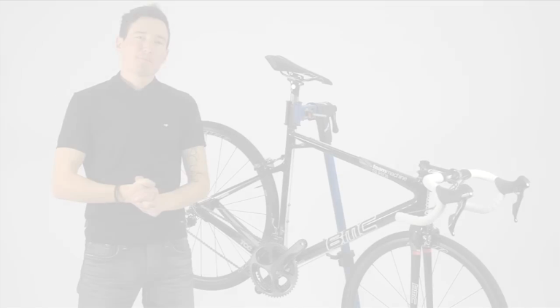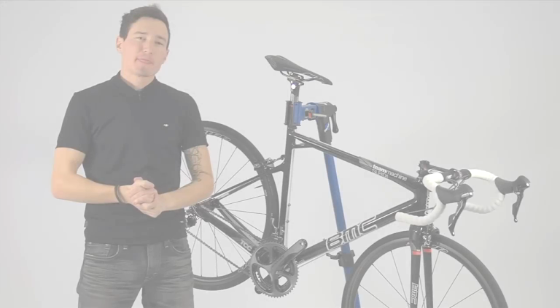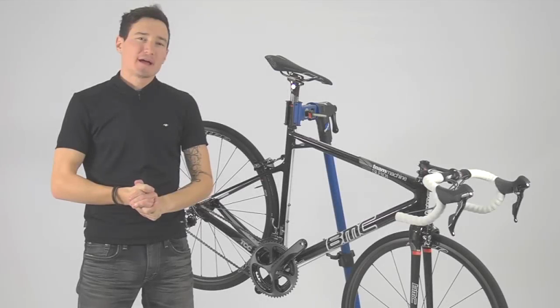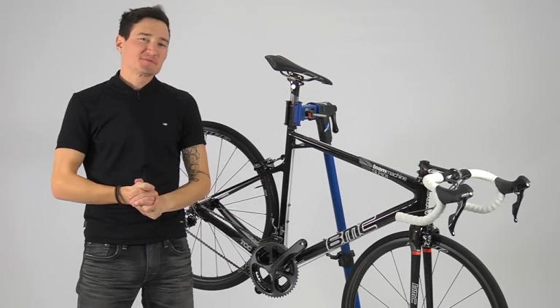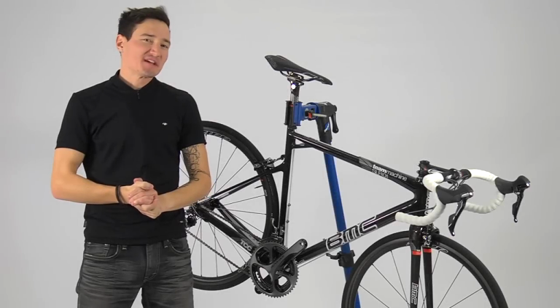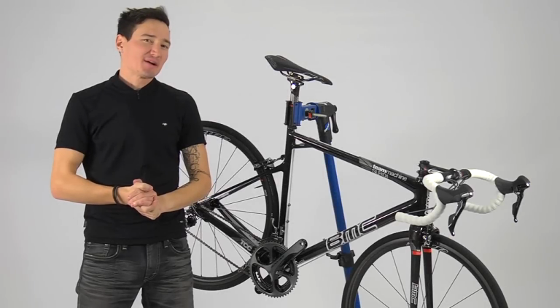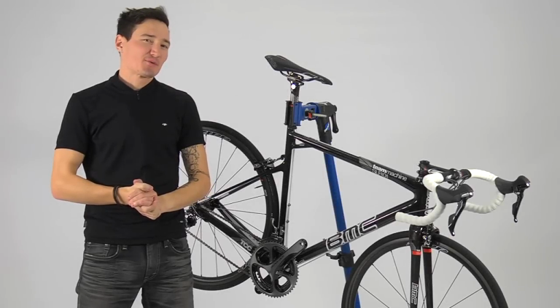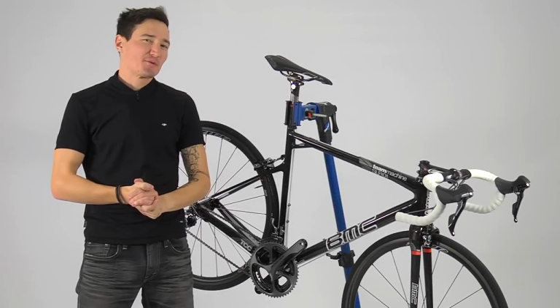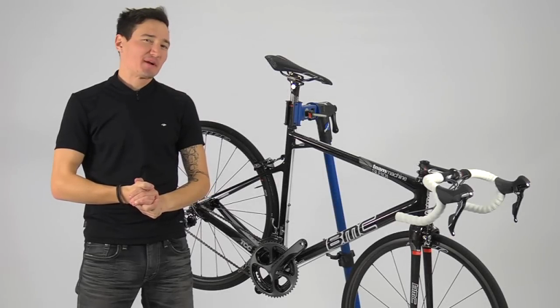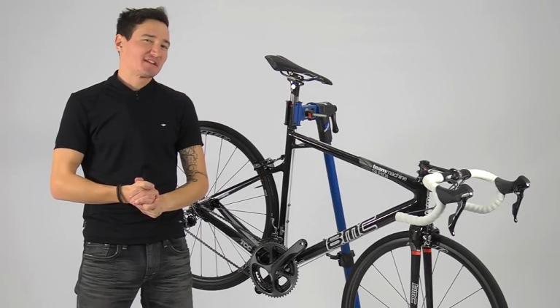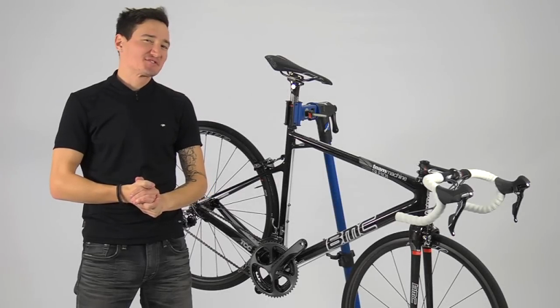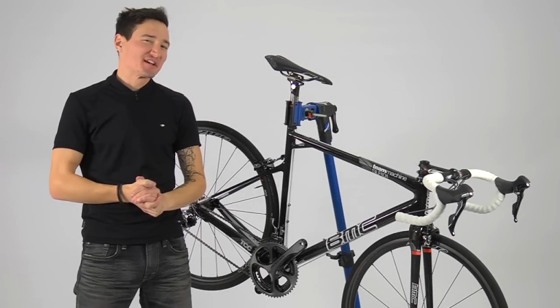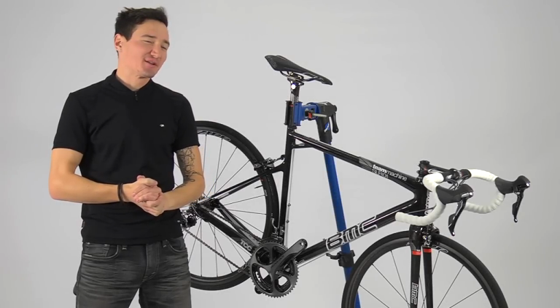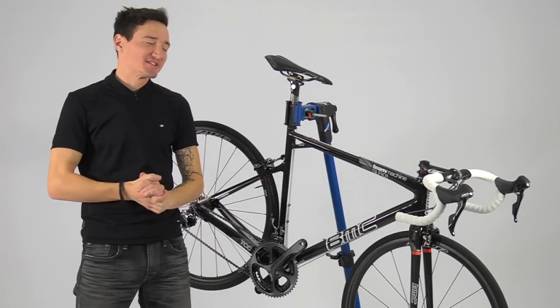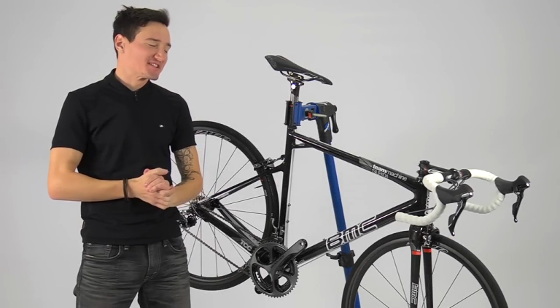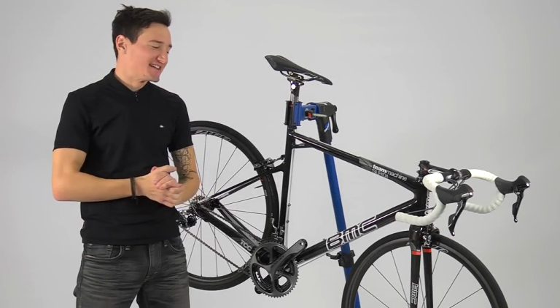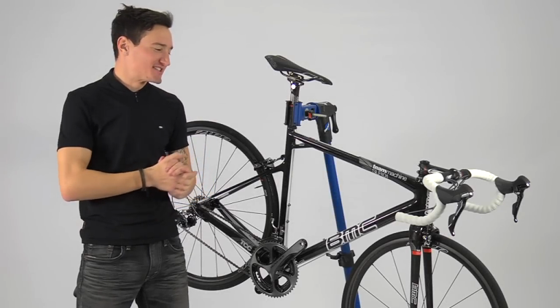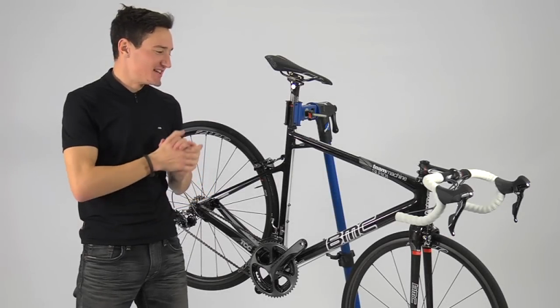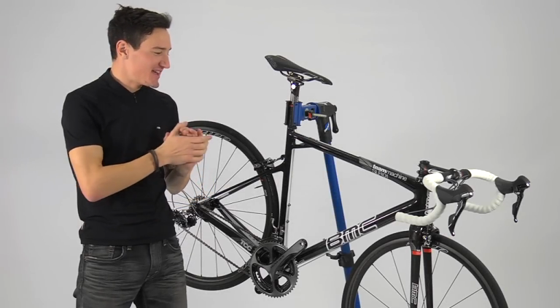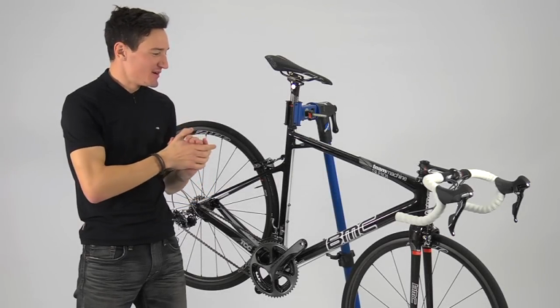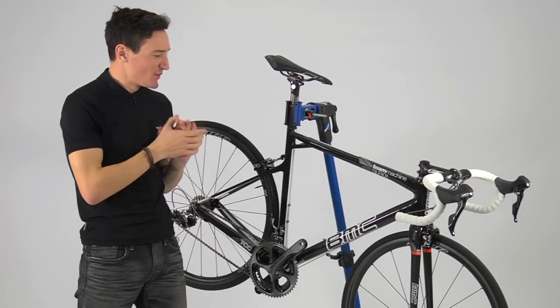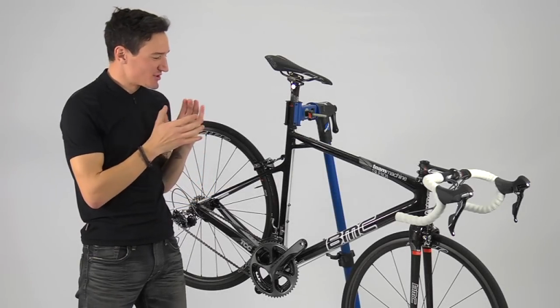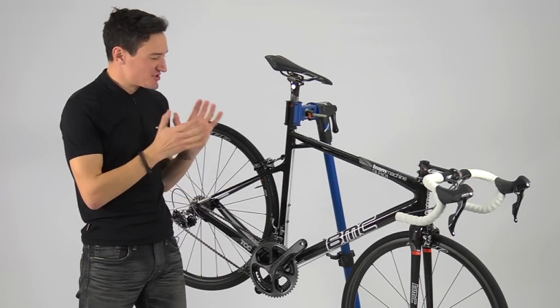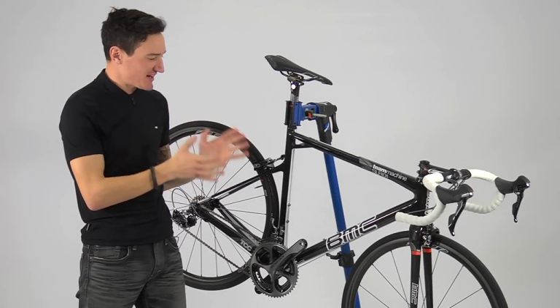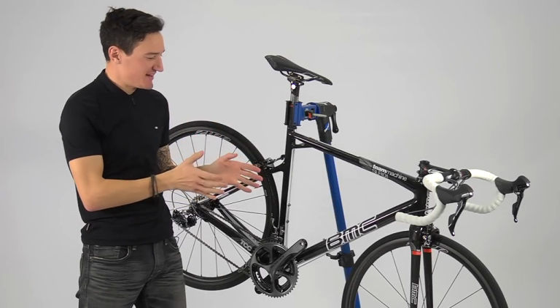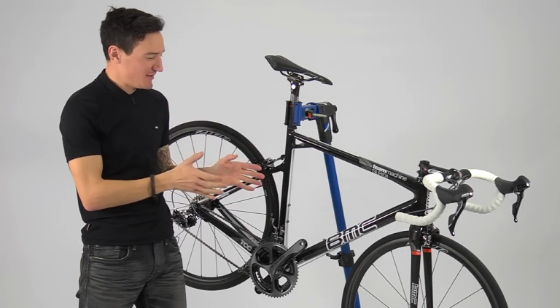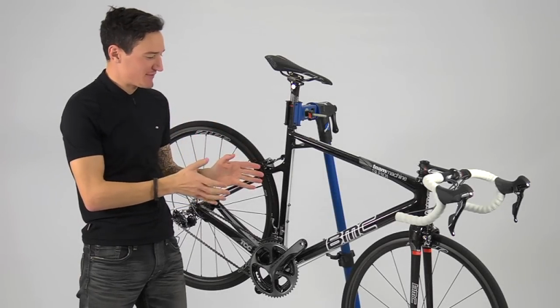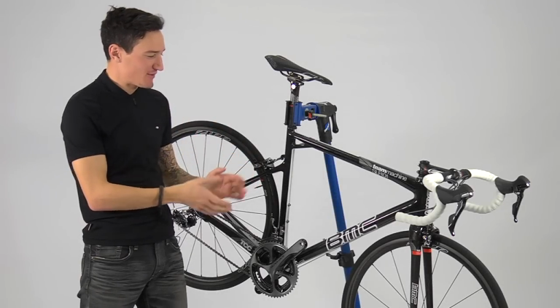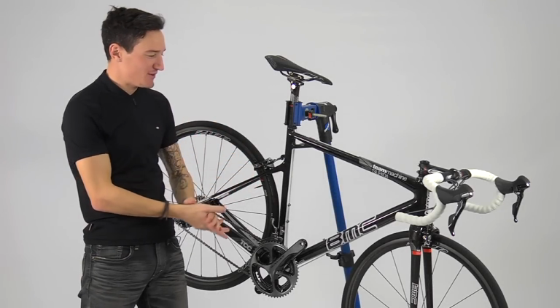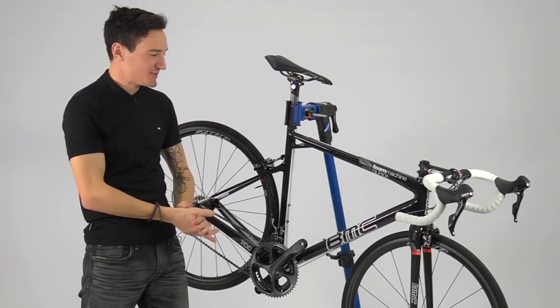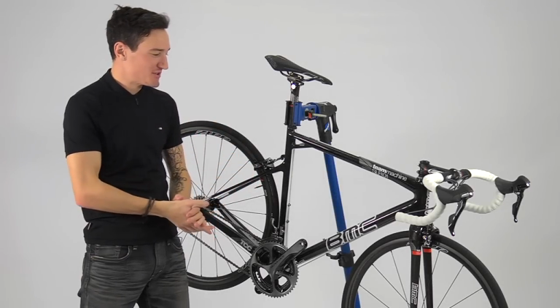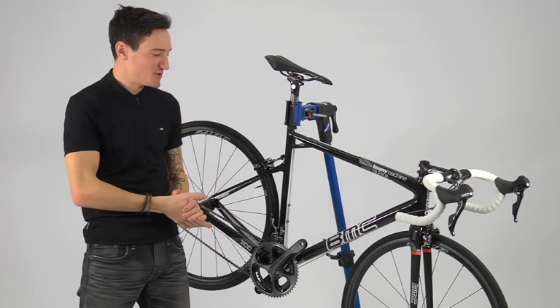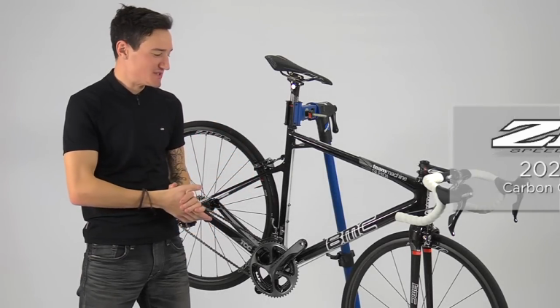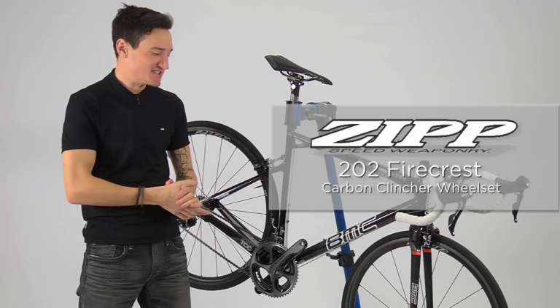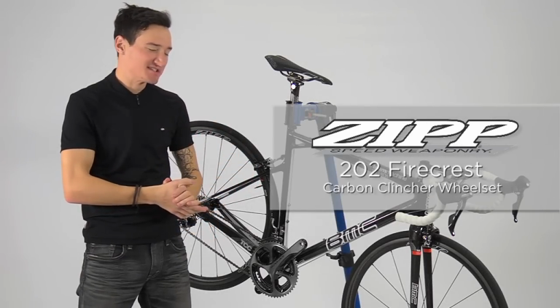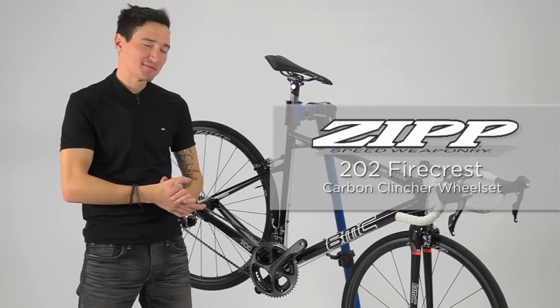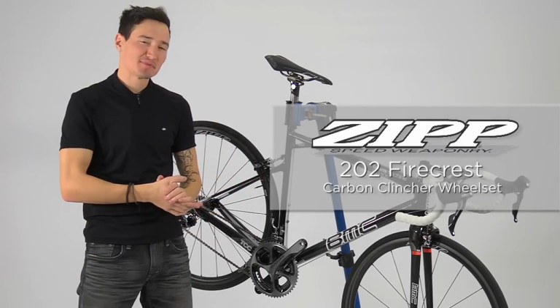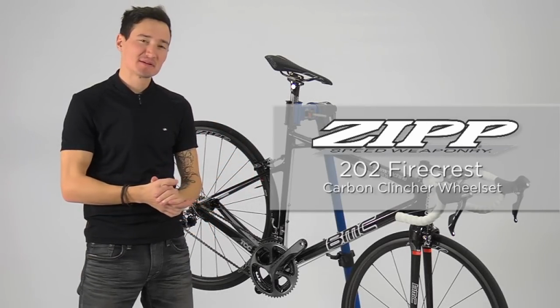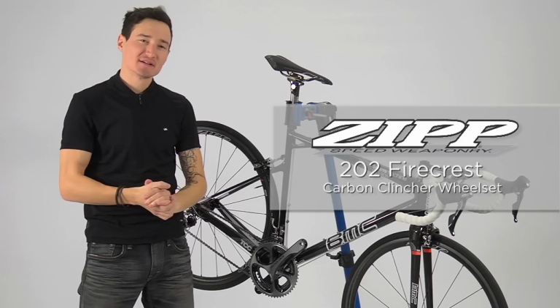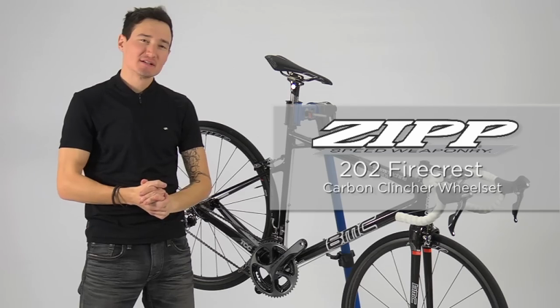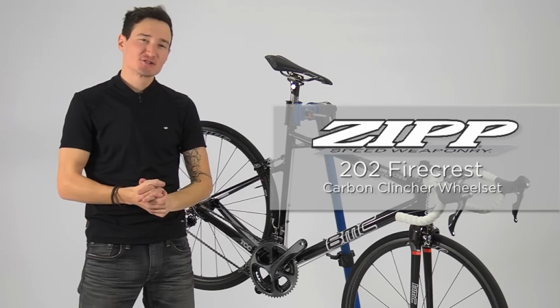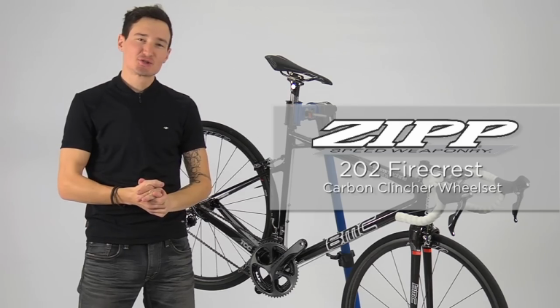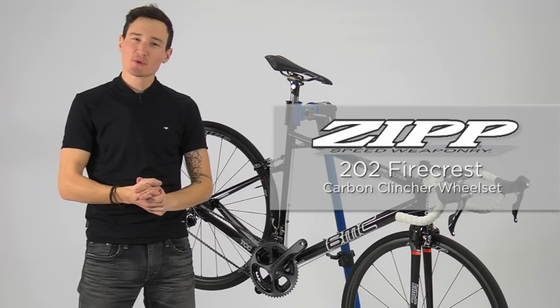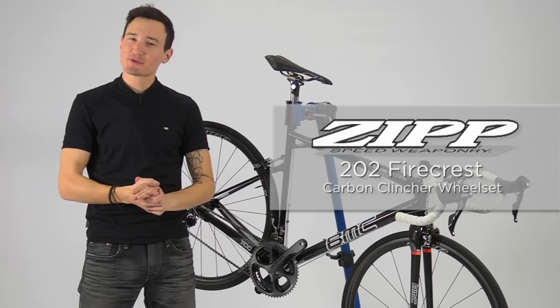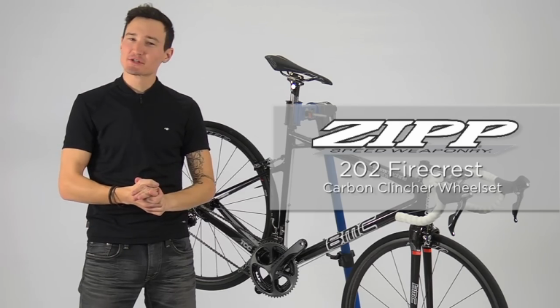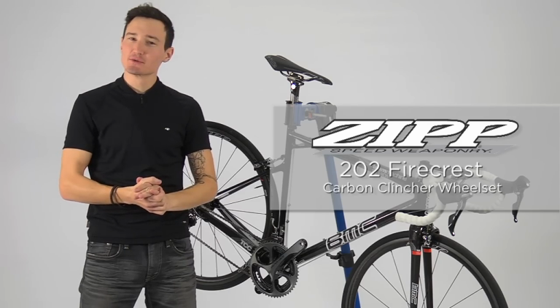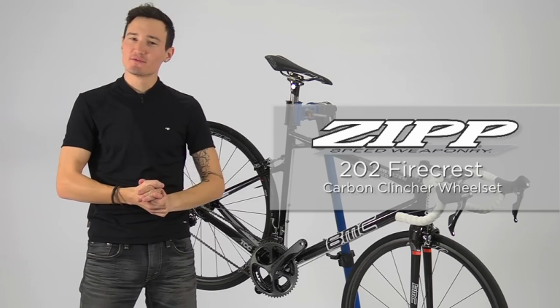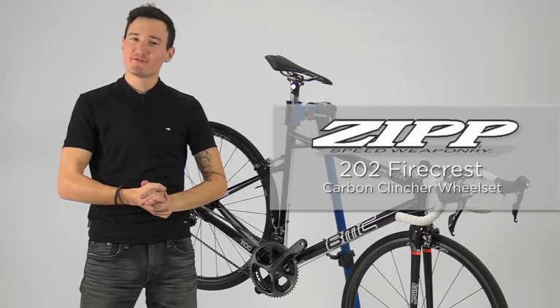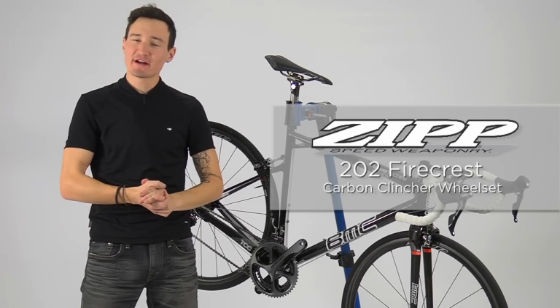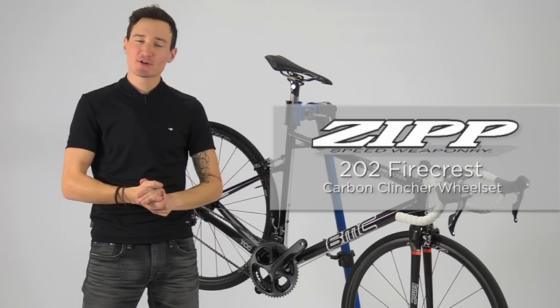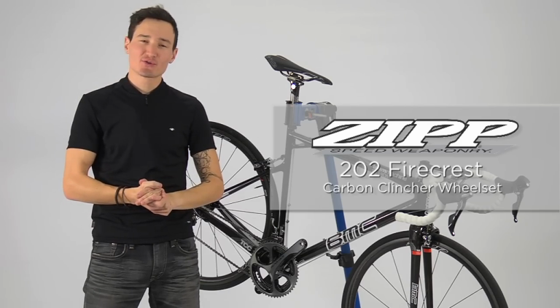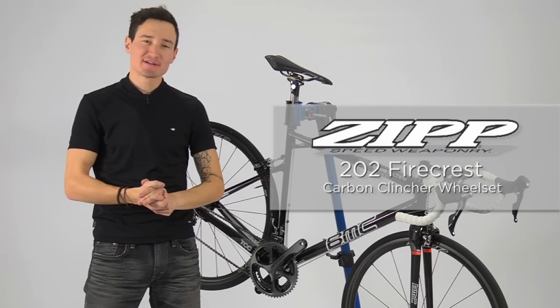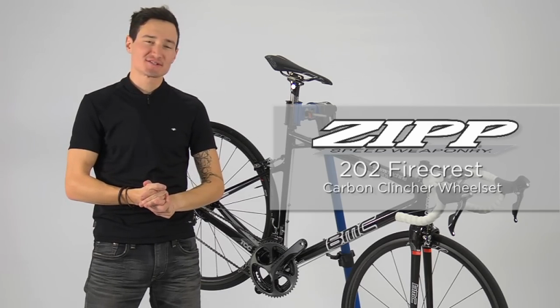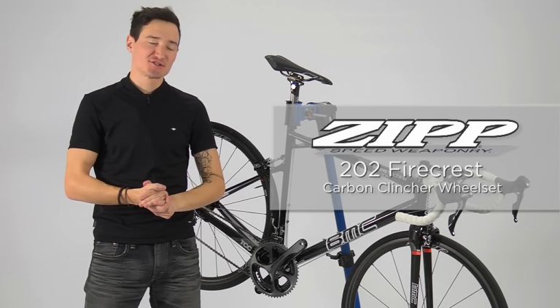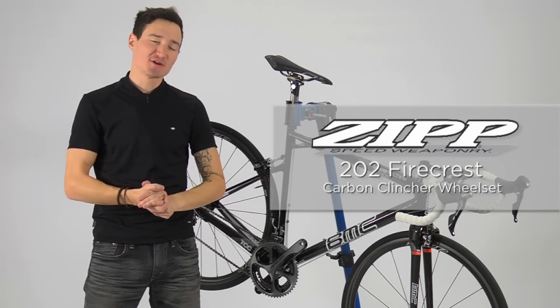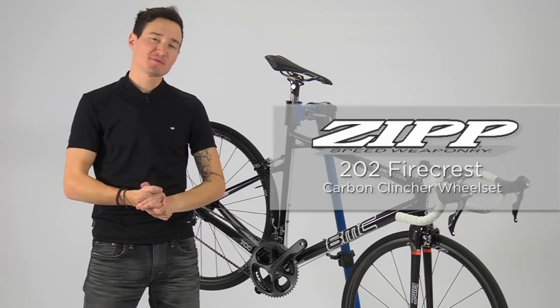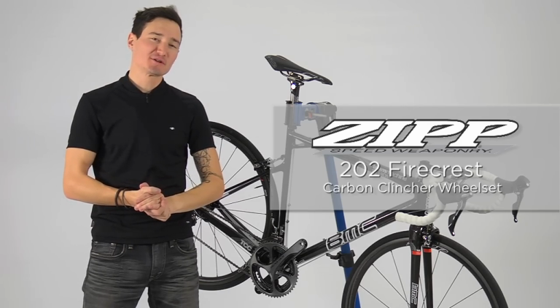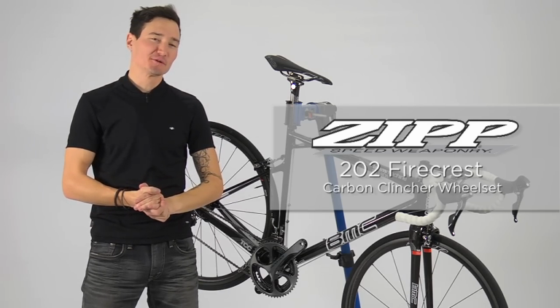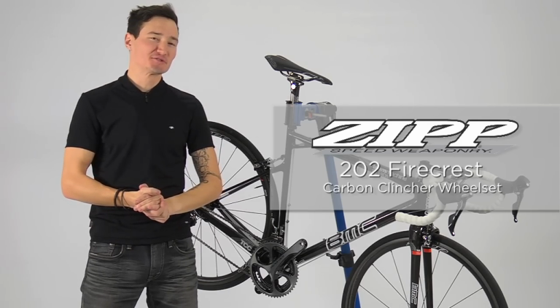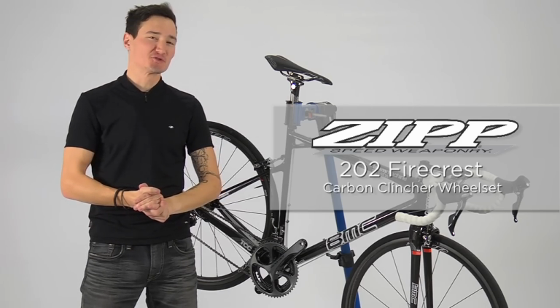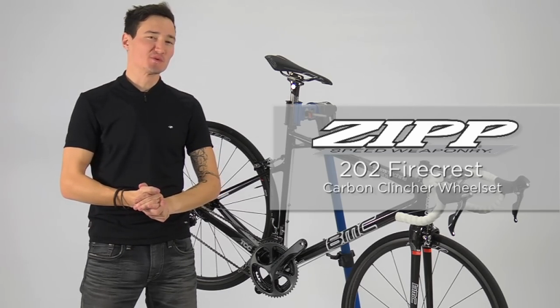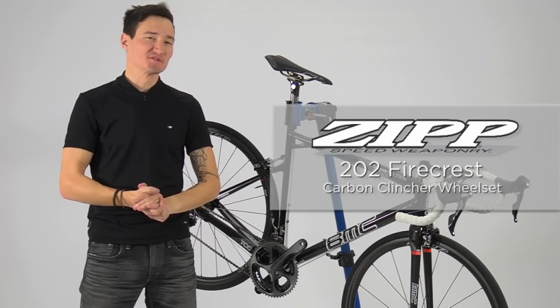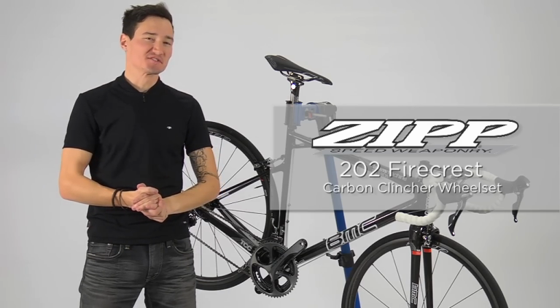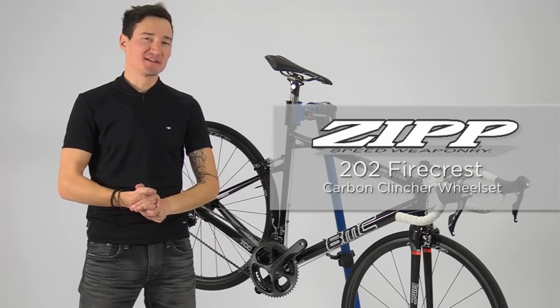I'm Zach with Competitive Cyclist, and today we are checking out the all-new Zipp 202 Firecrest Carbon Clincher Wheel Set.